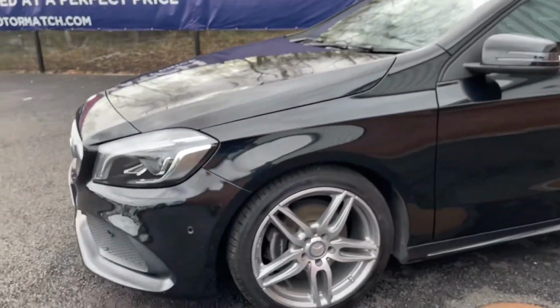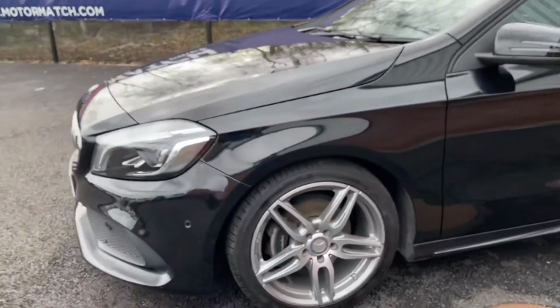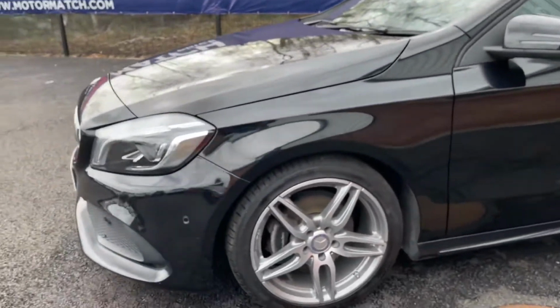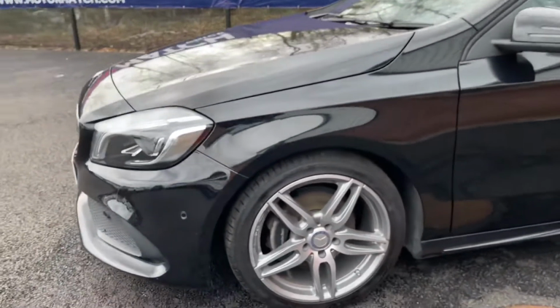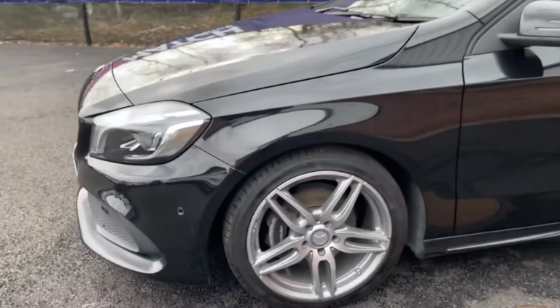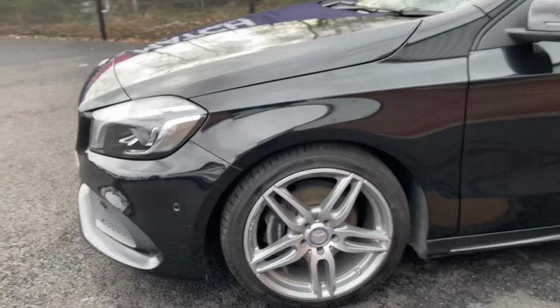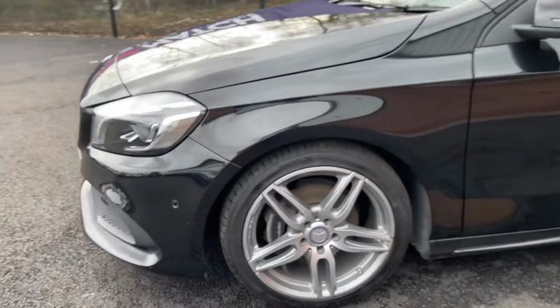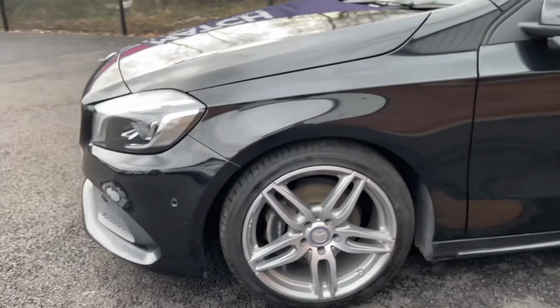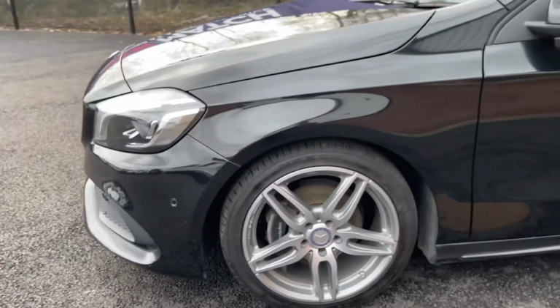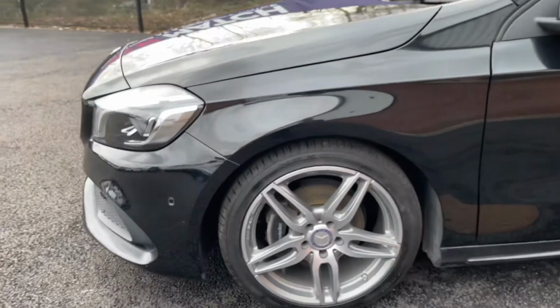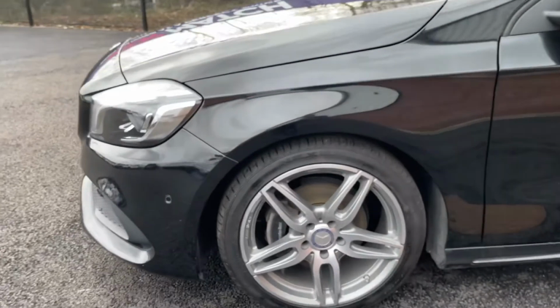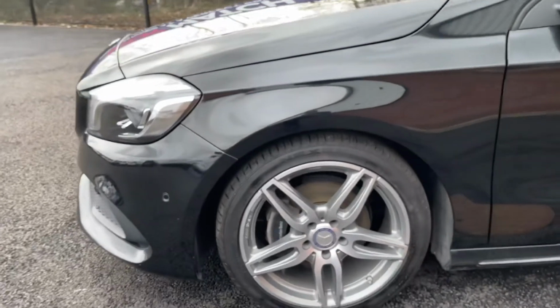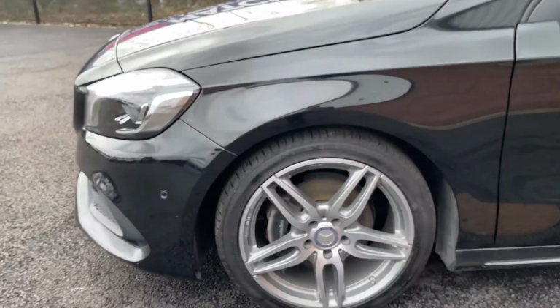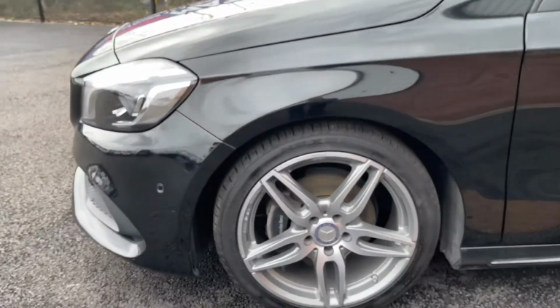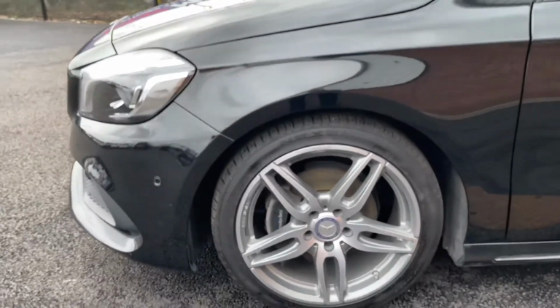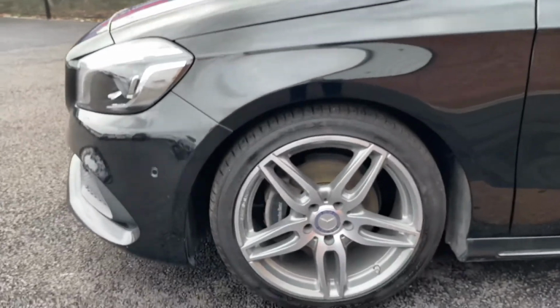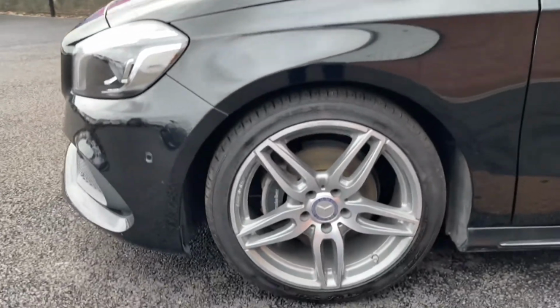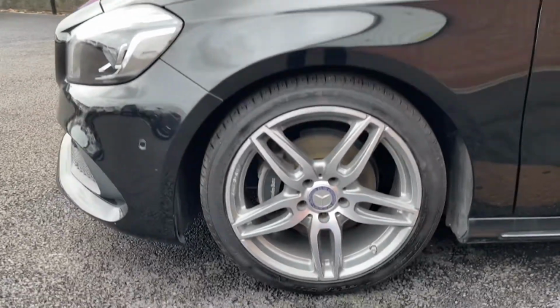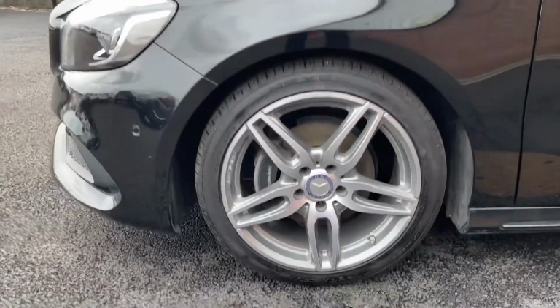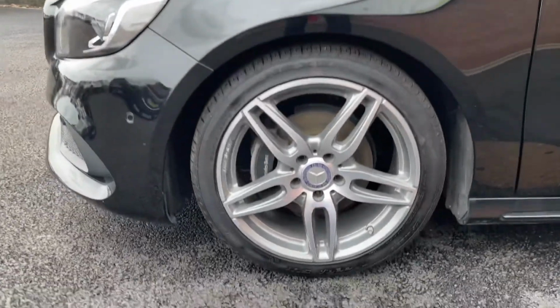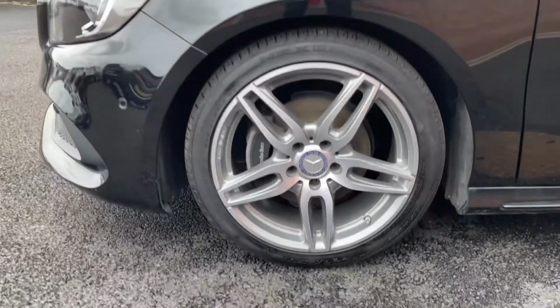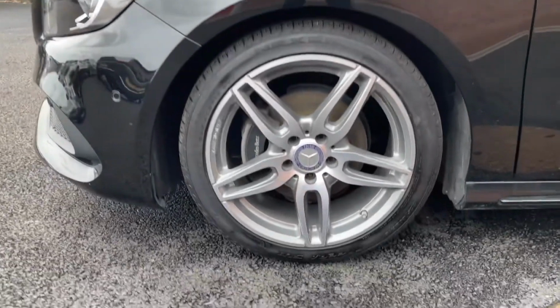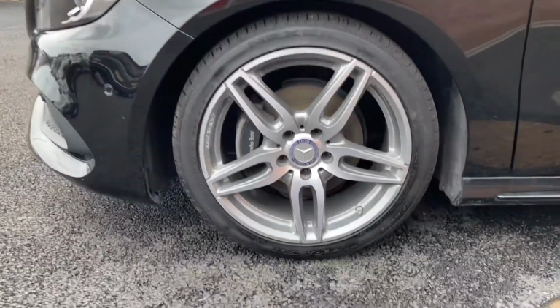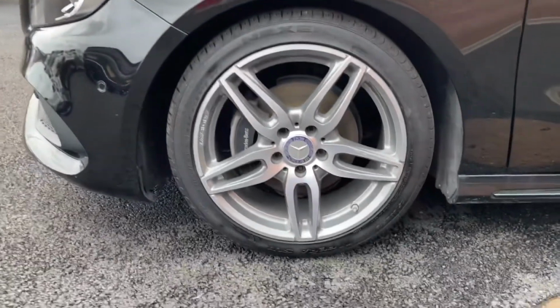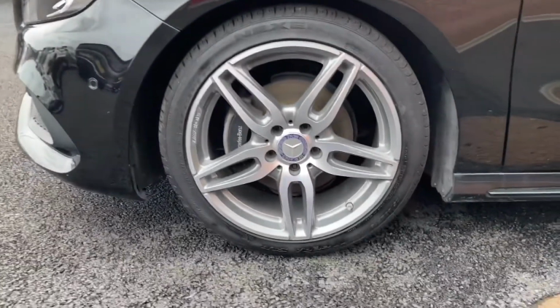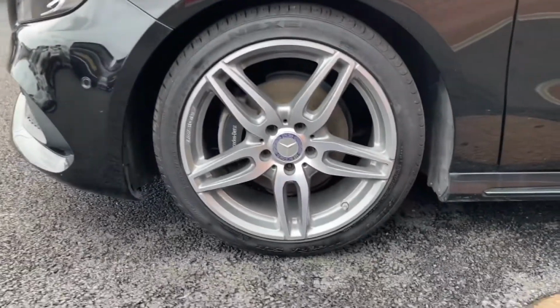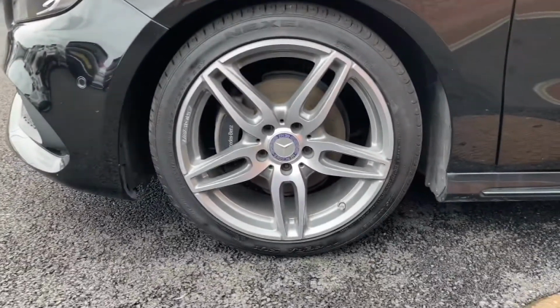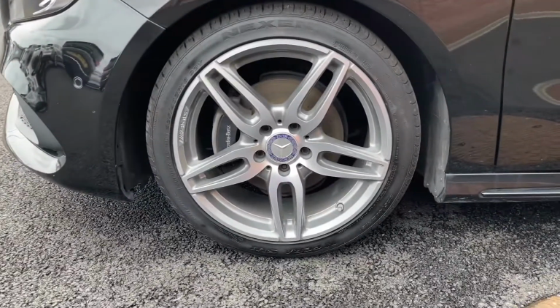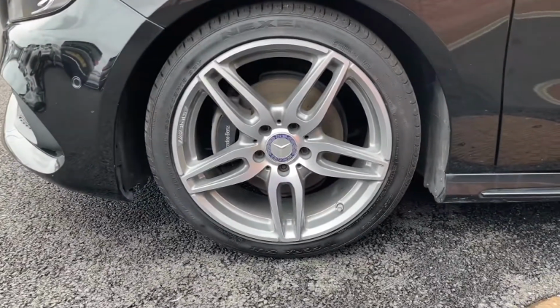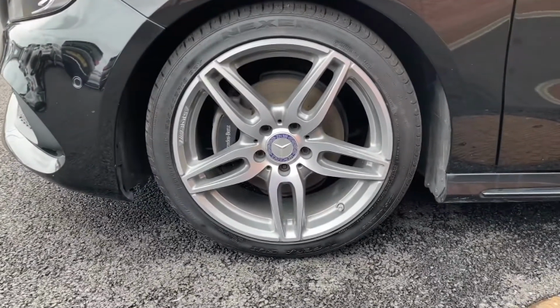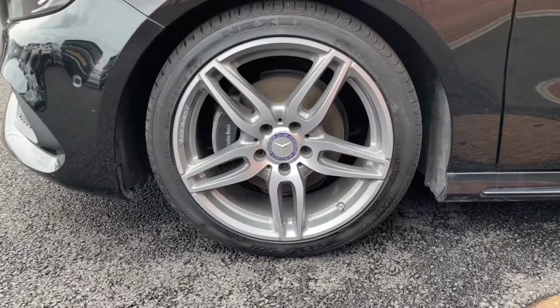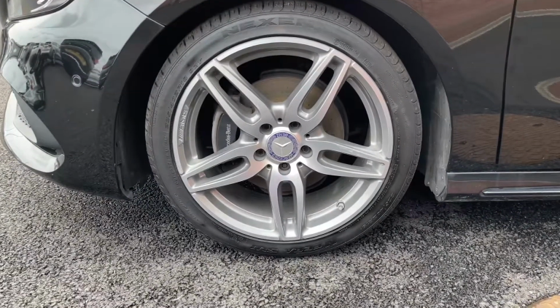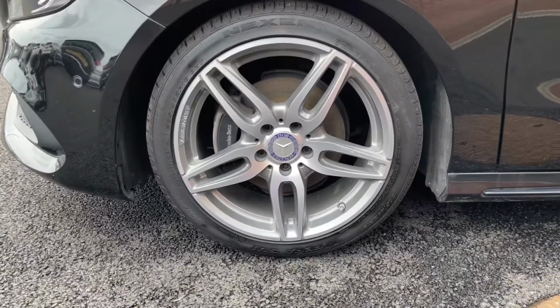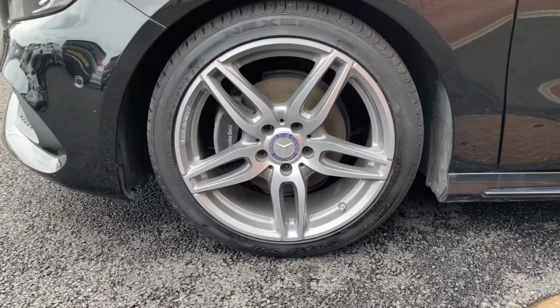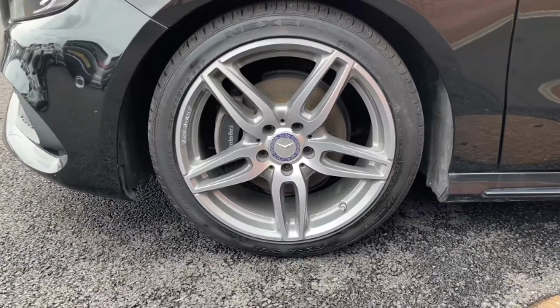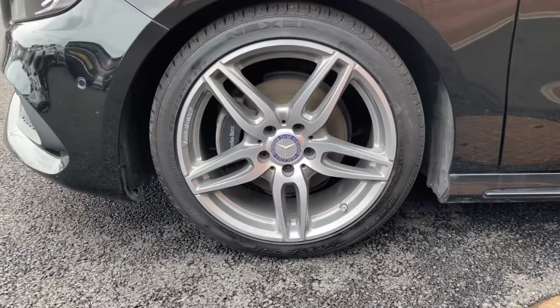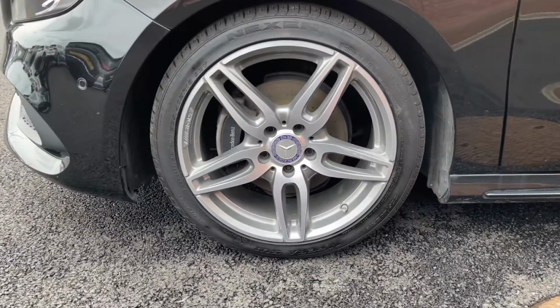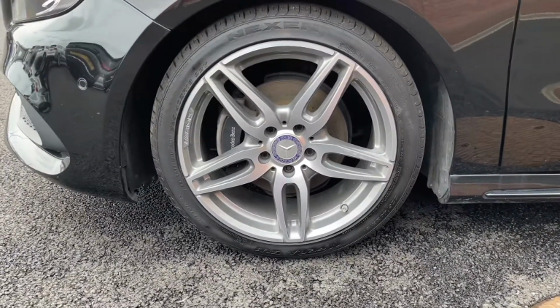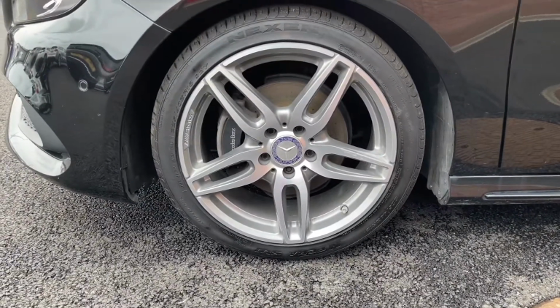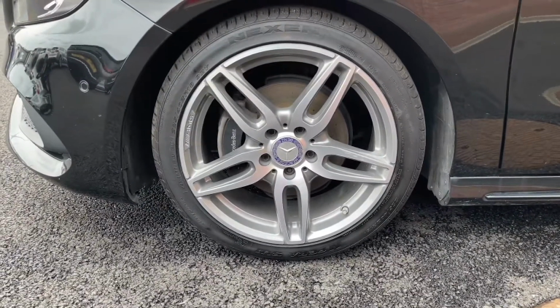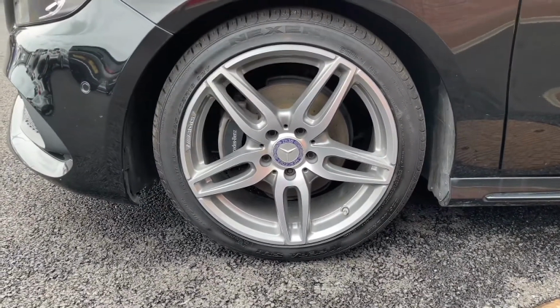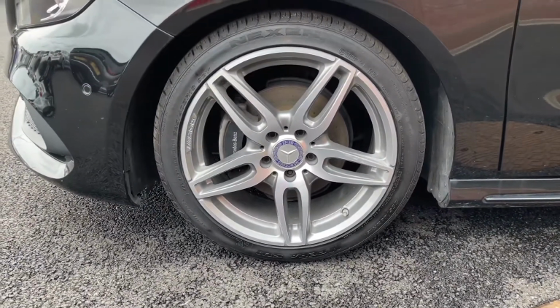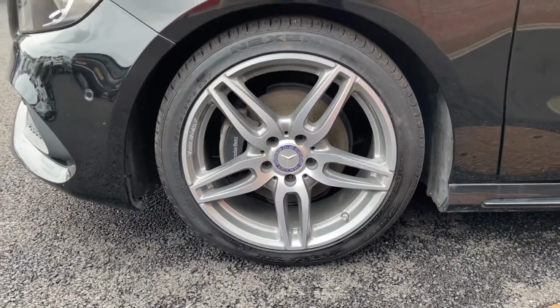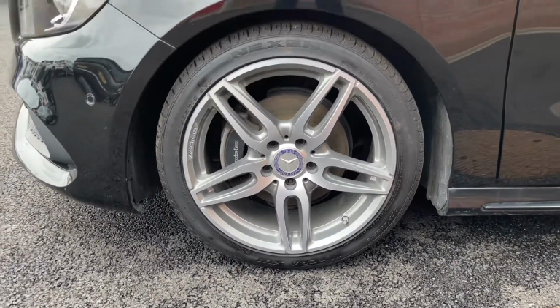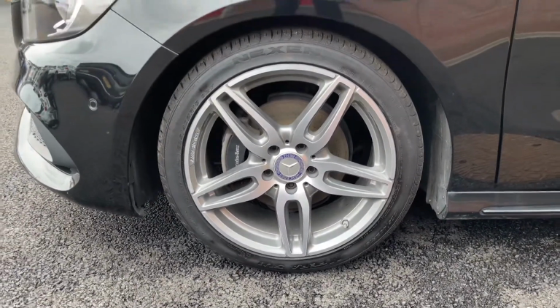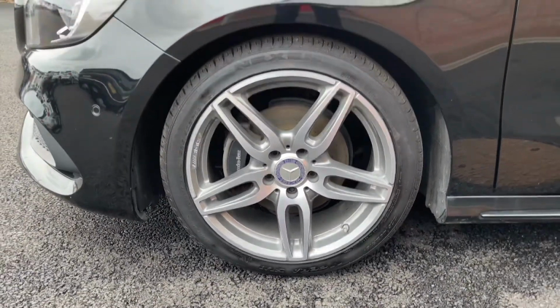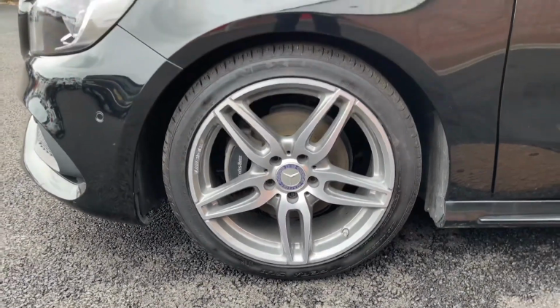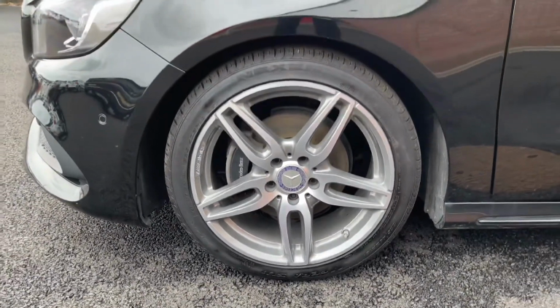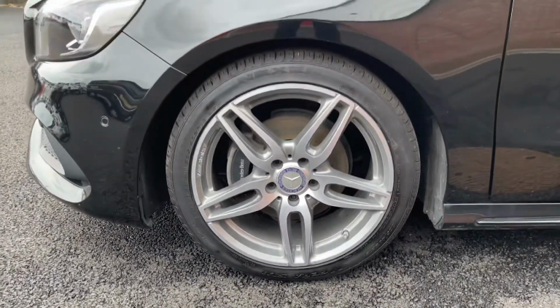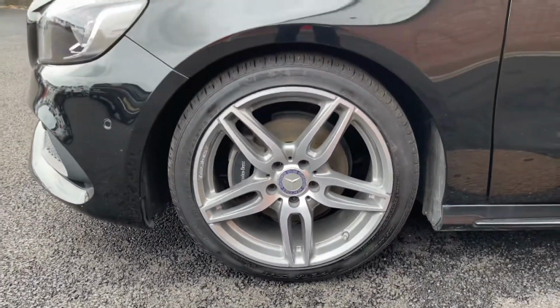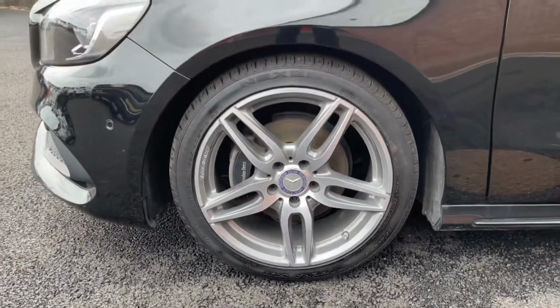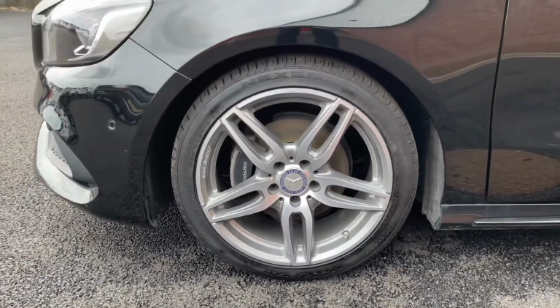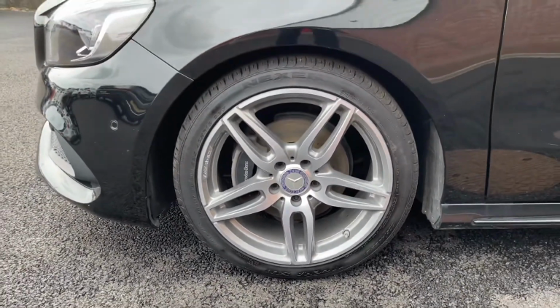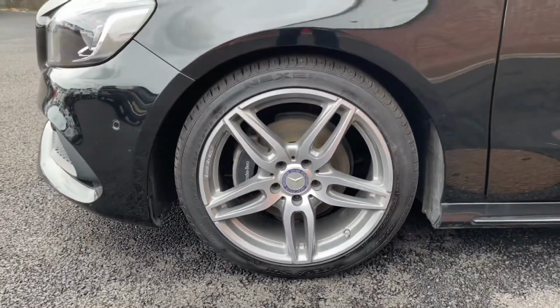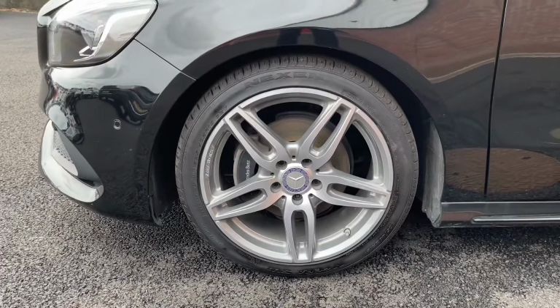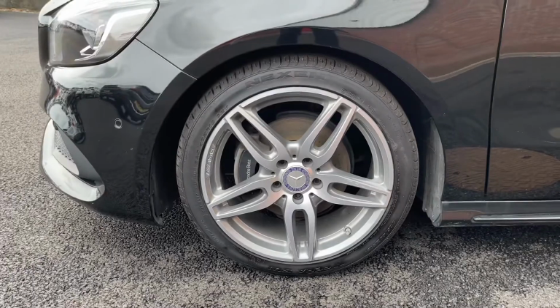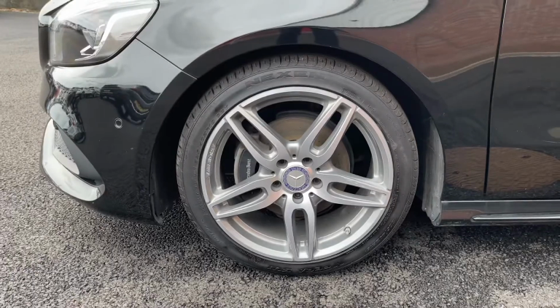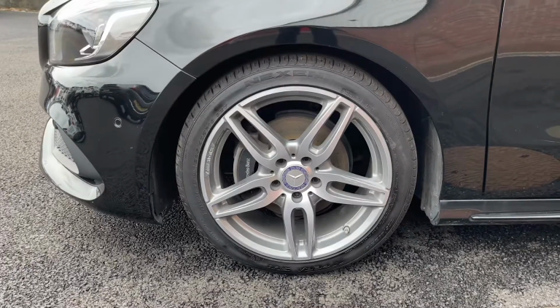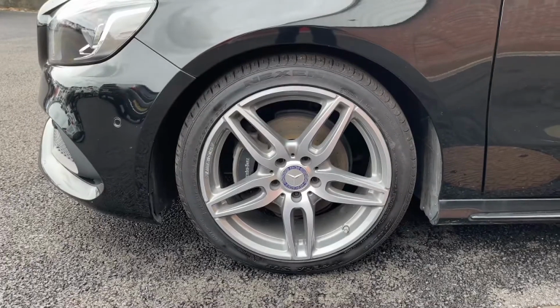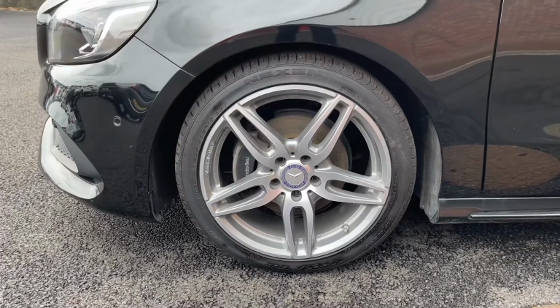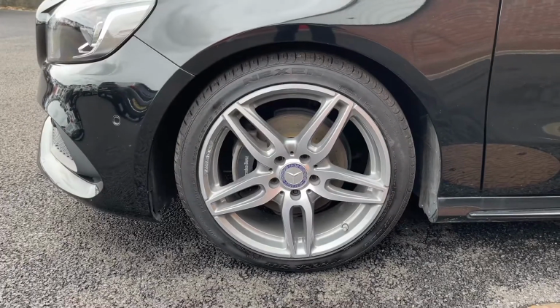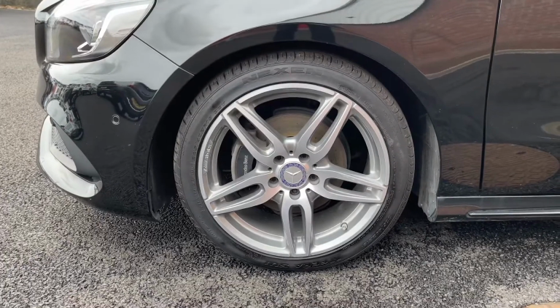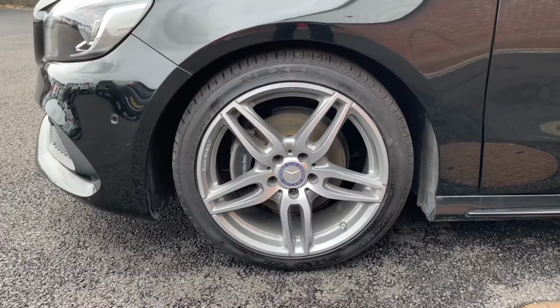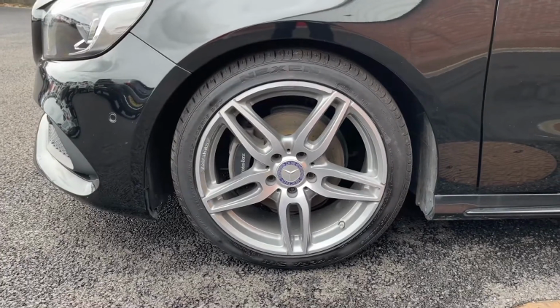Coming down the side of the vehicle, it's fitted with 18-inch AMG Line alloys, with Mercedes-Benz written on the caliper behind.